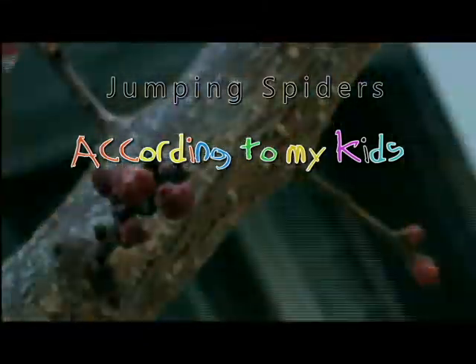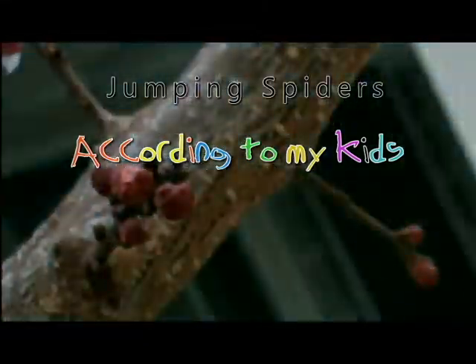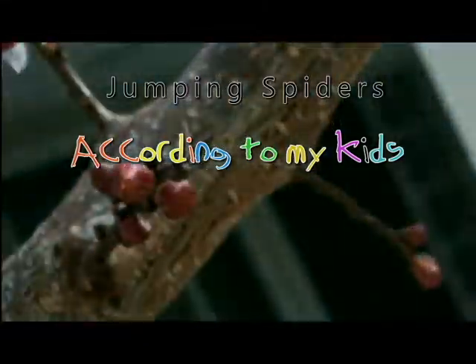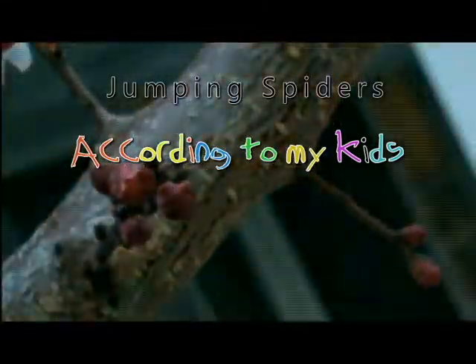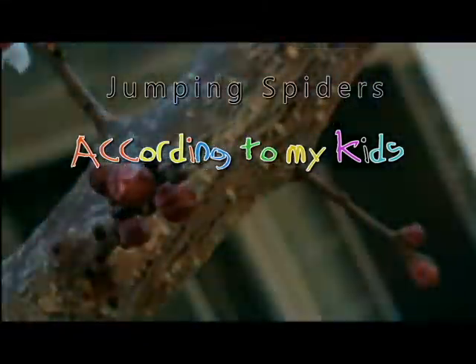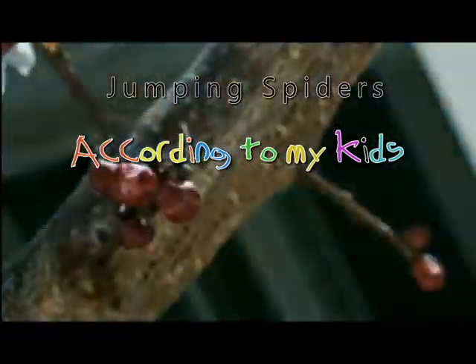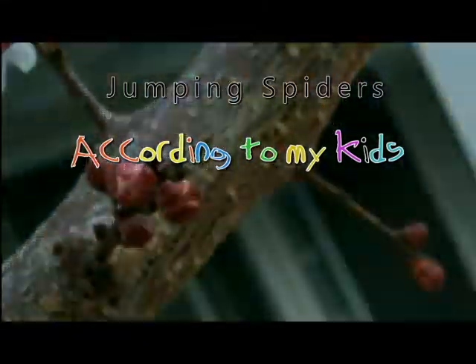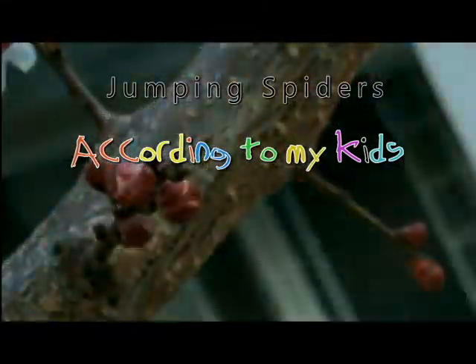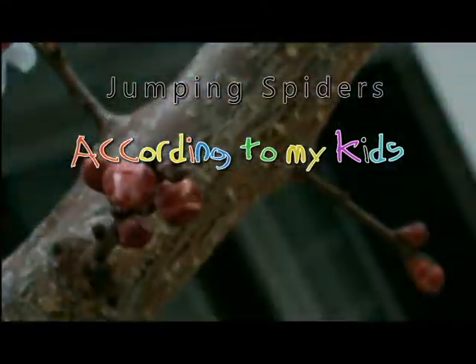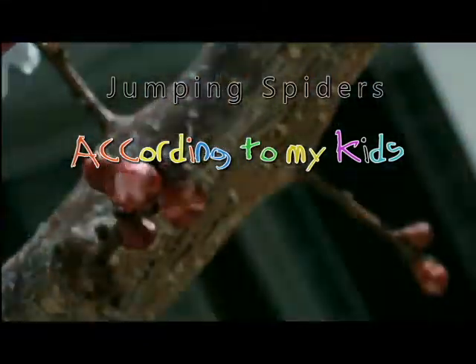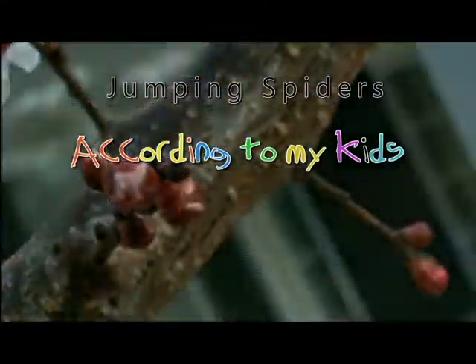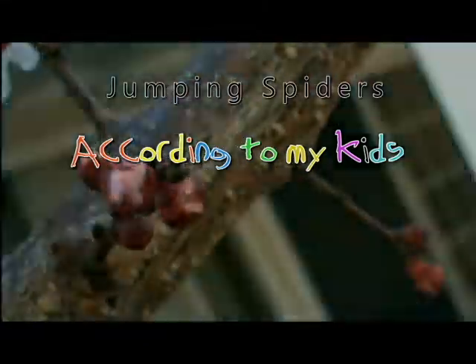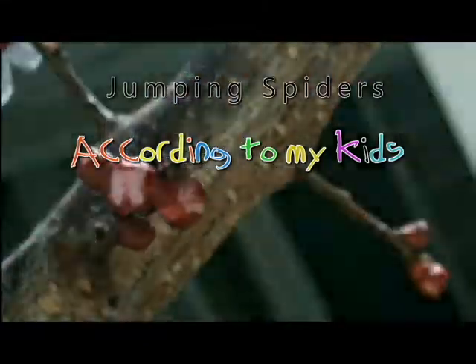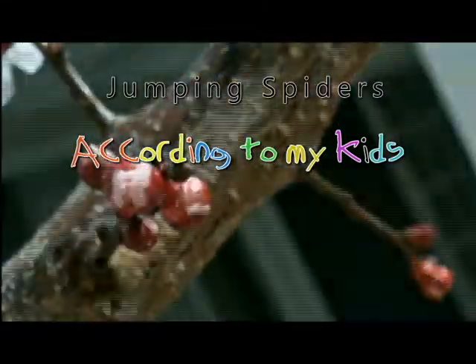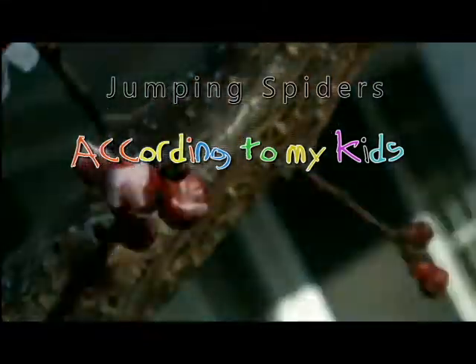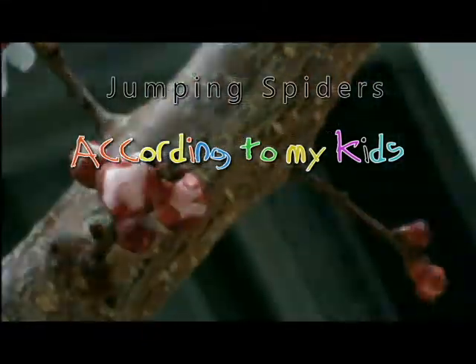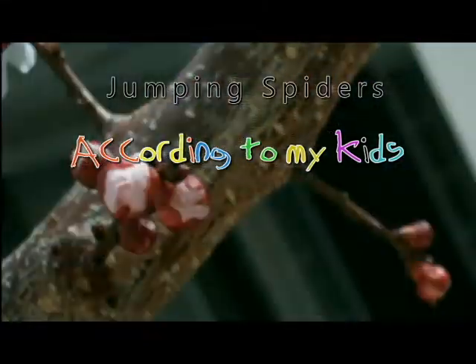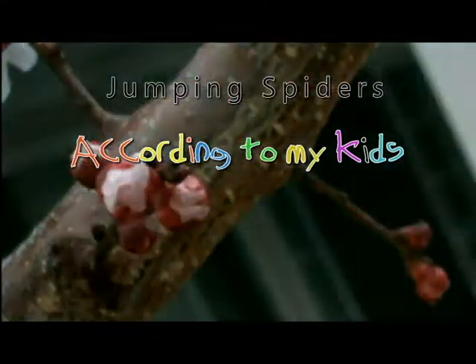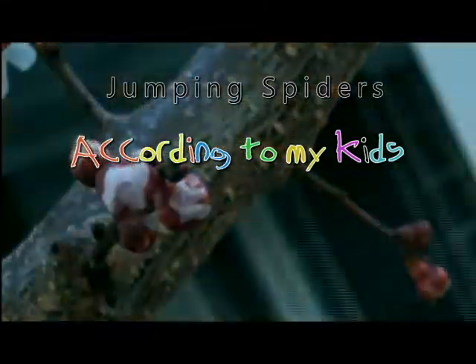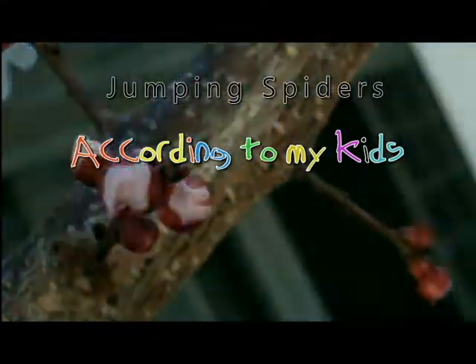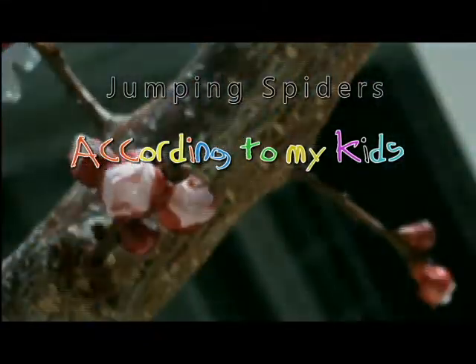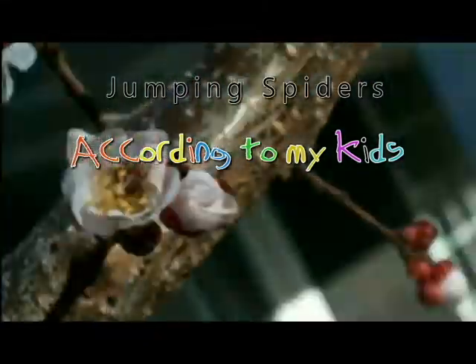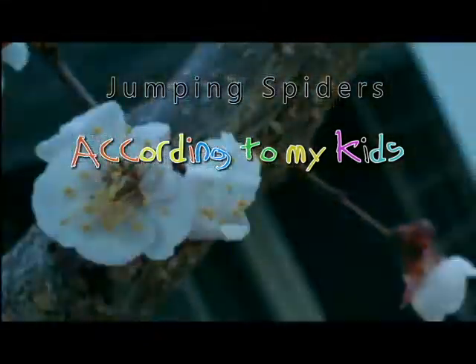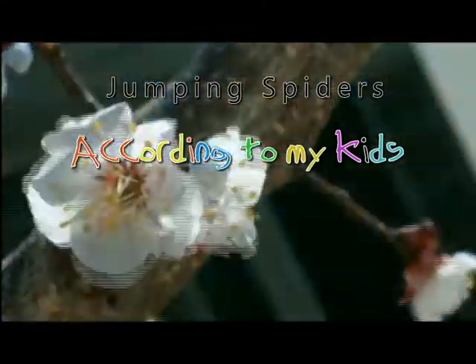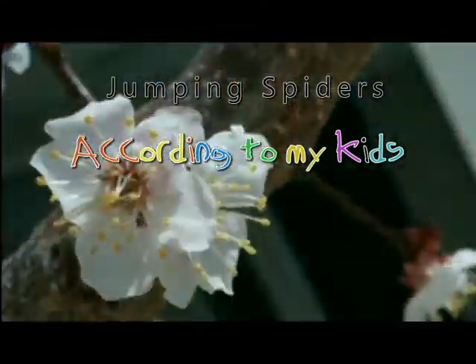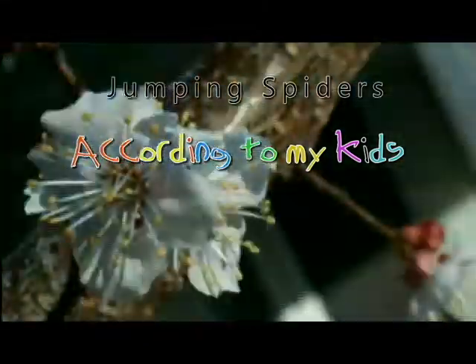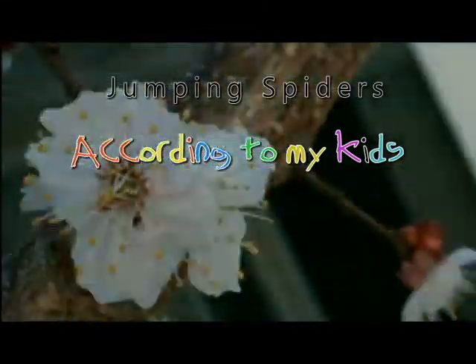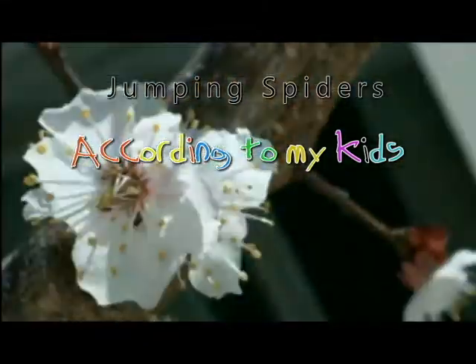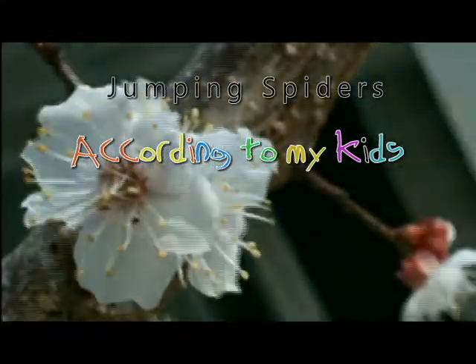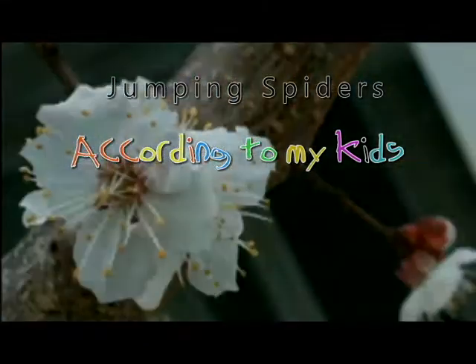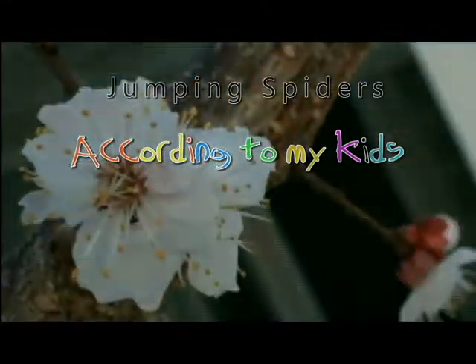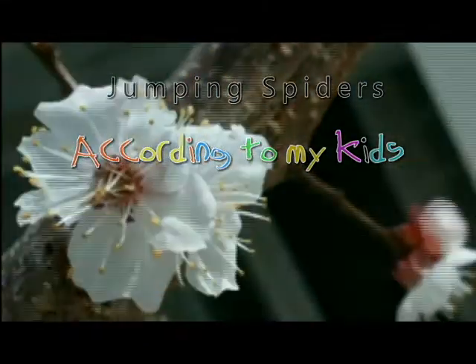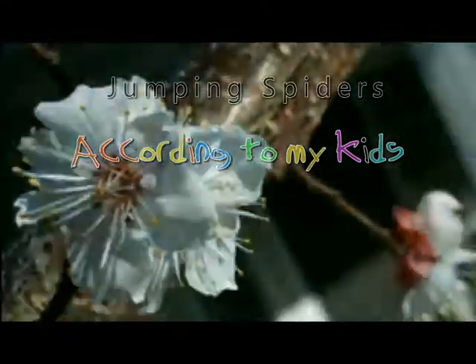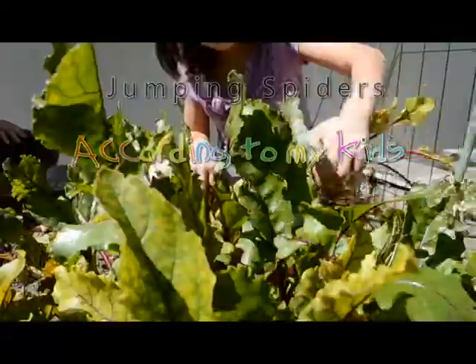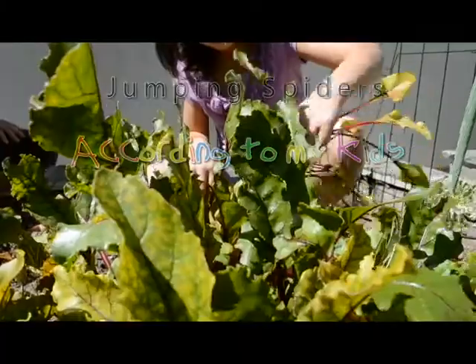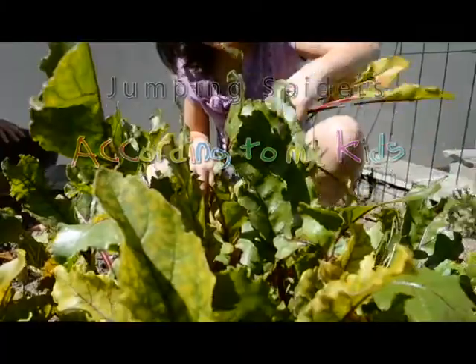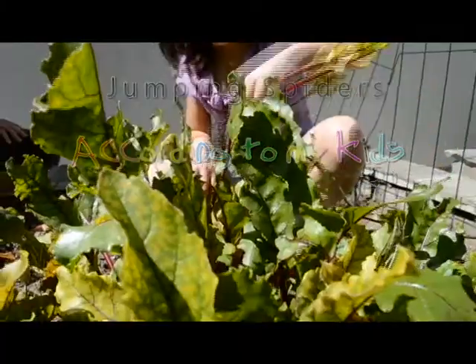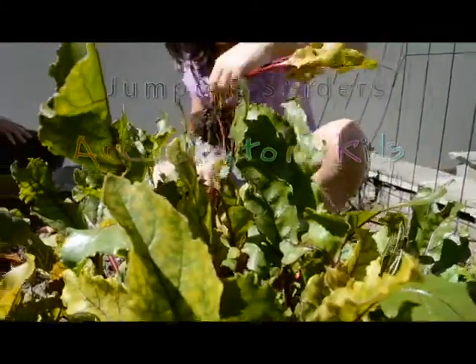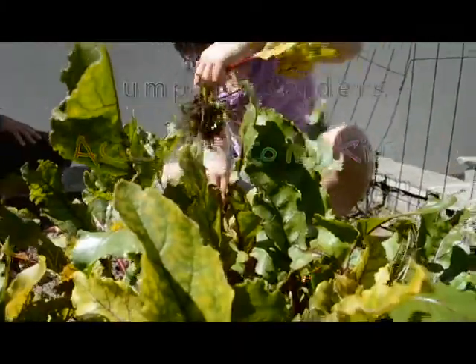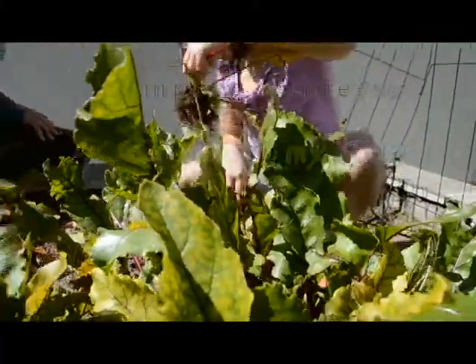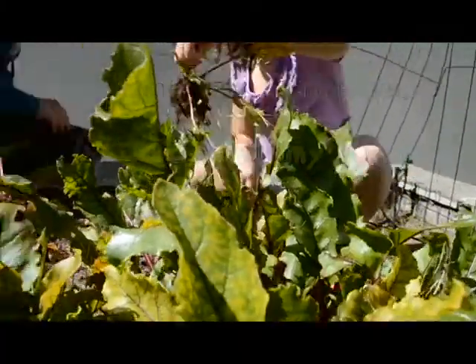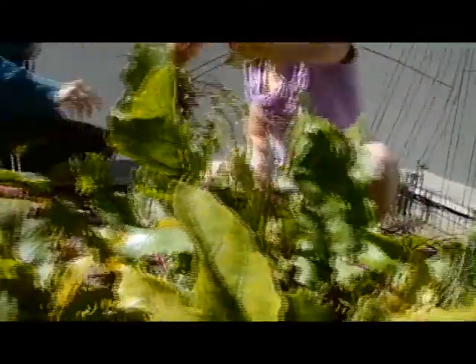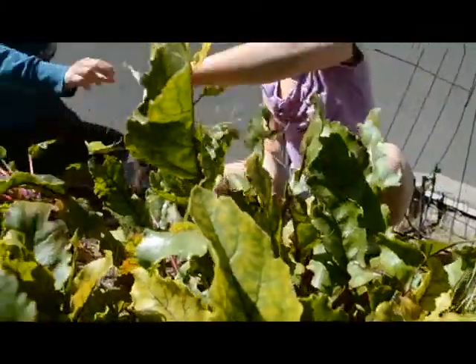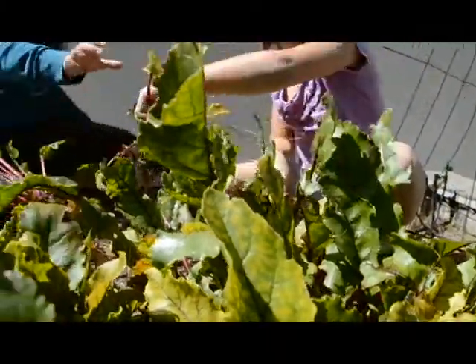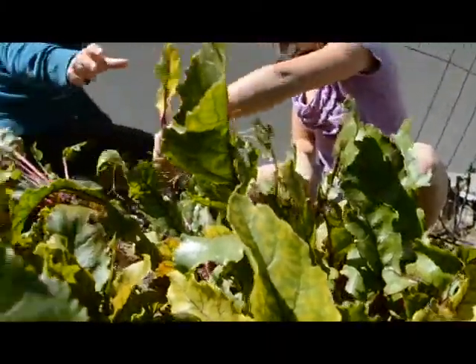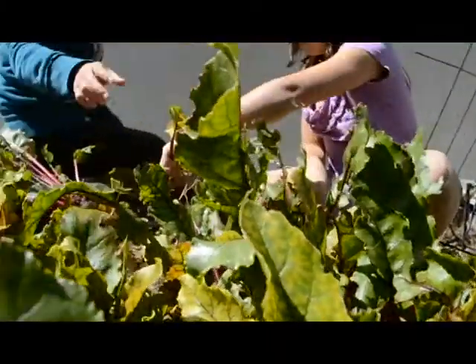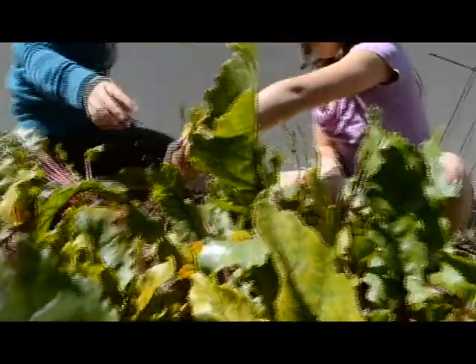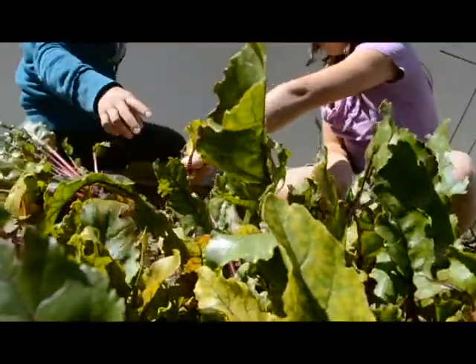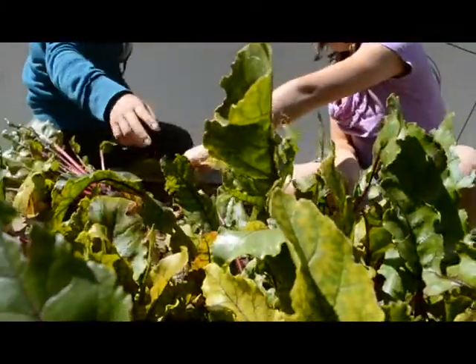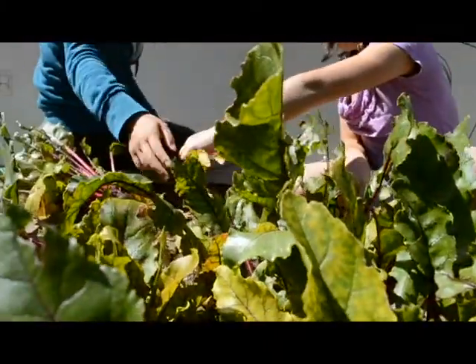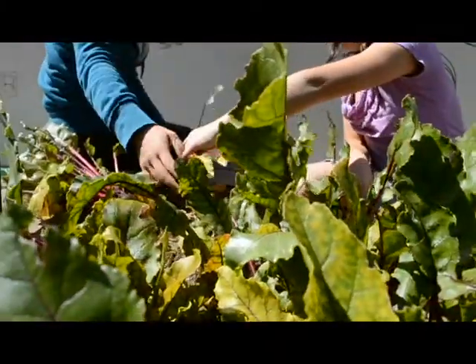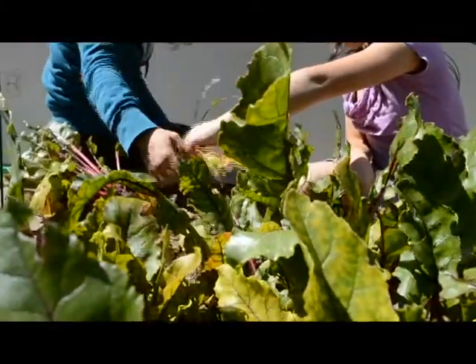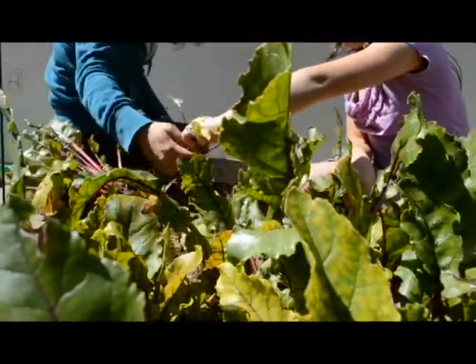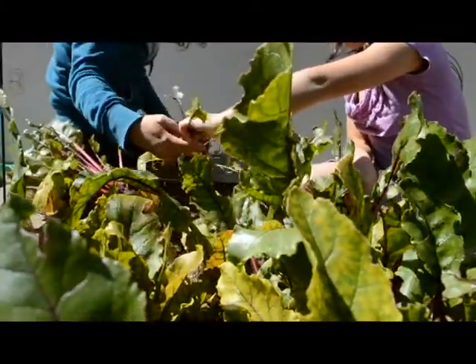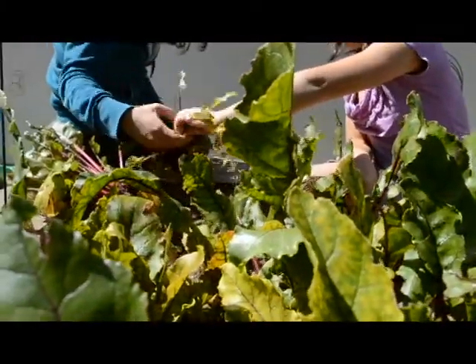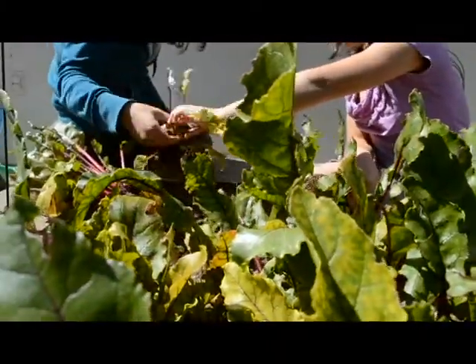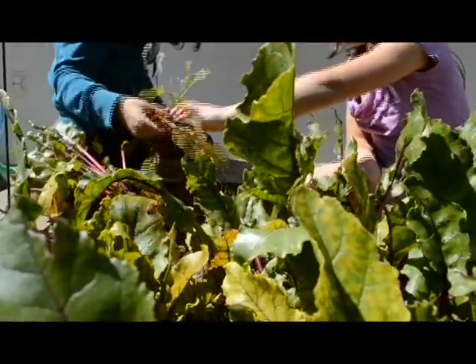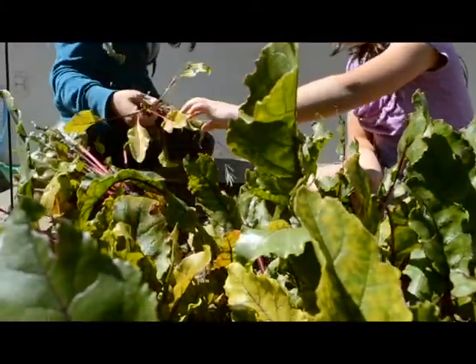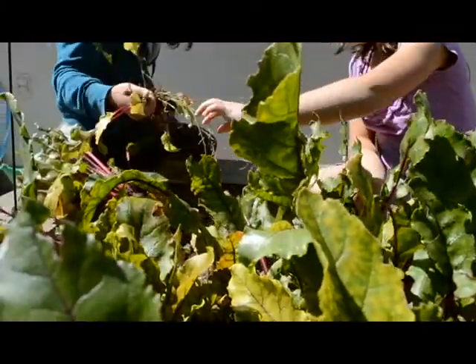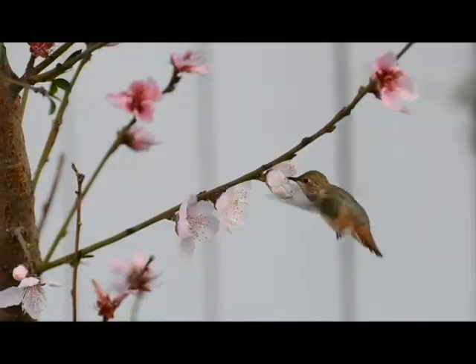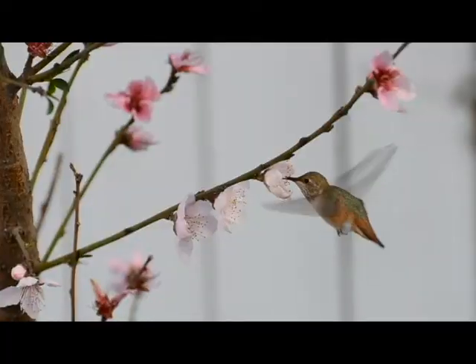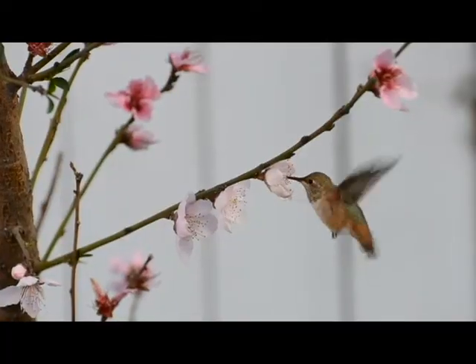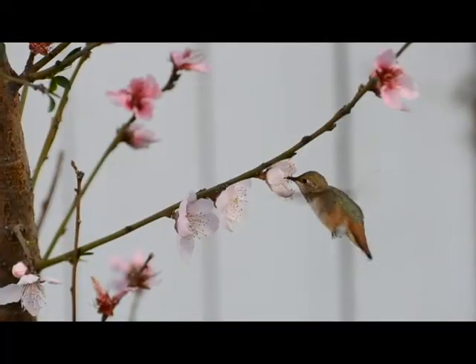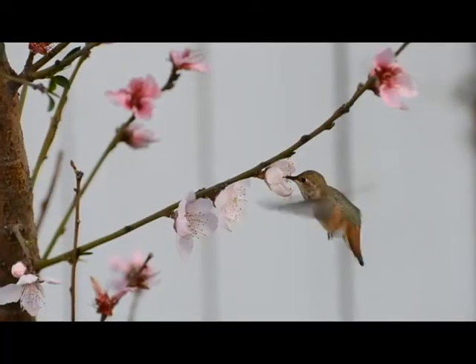Our backyard is full of life. We grow fruits and vegetables. Birds visit our trees and feeders.